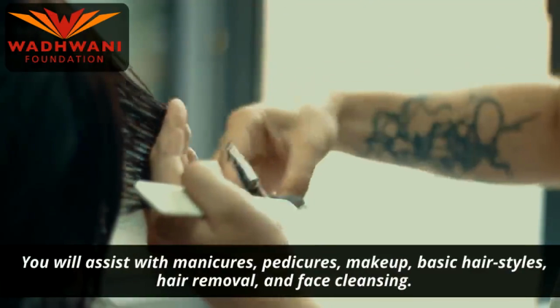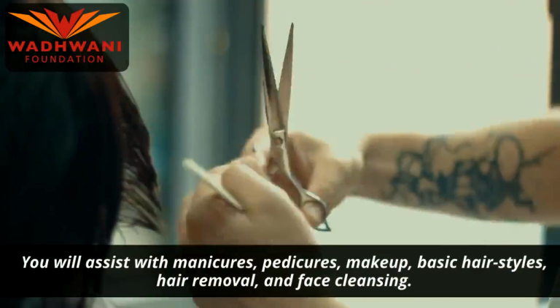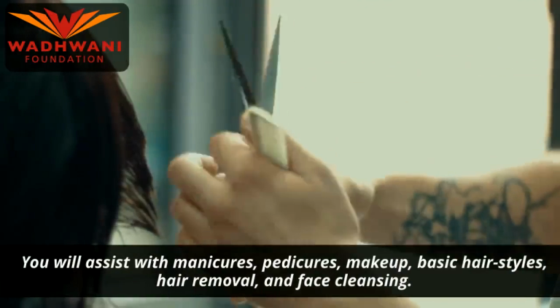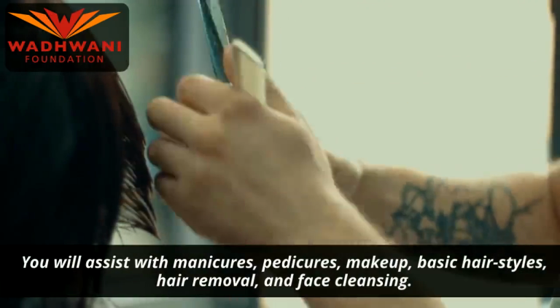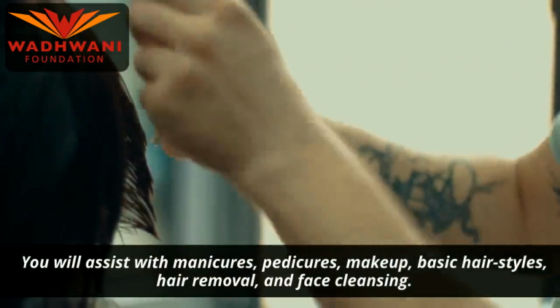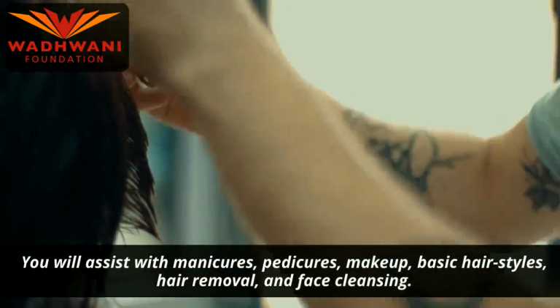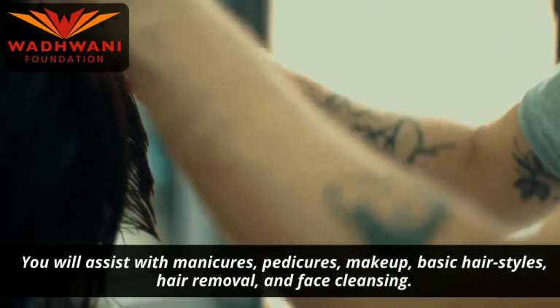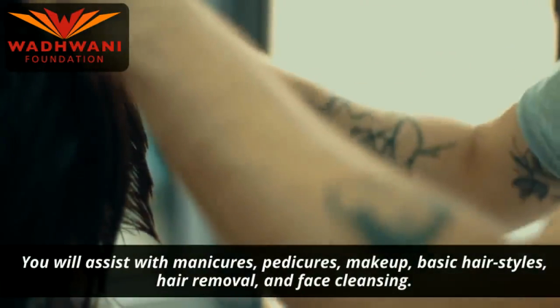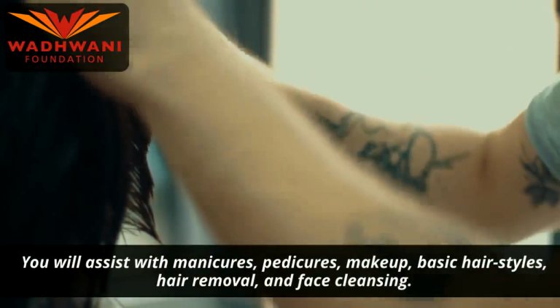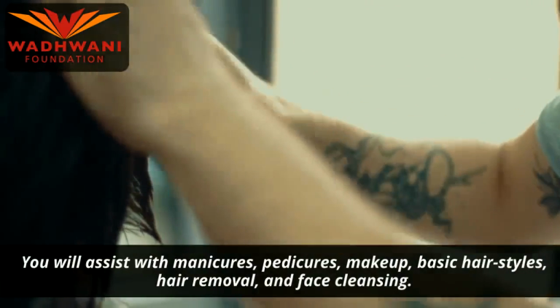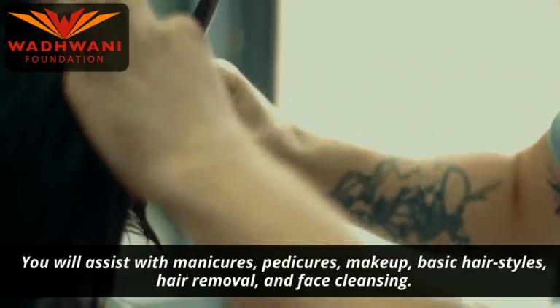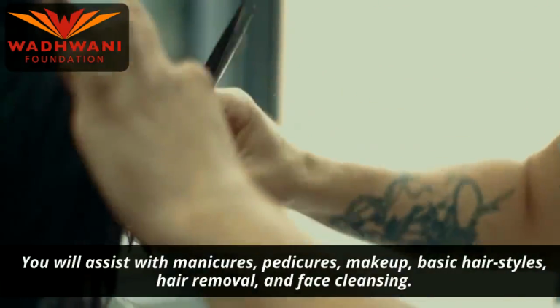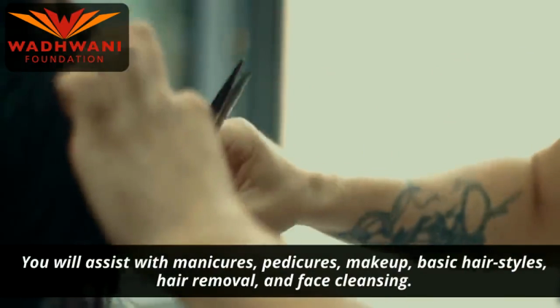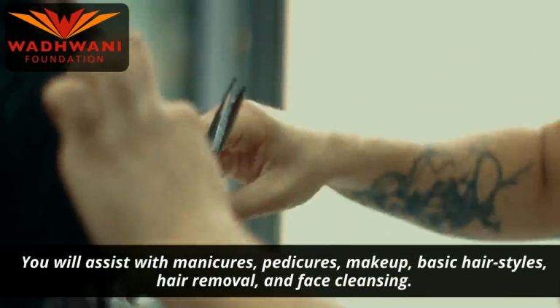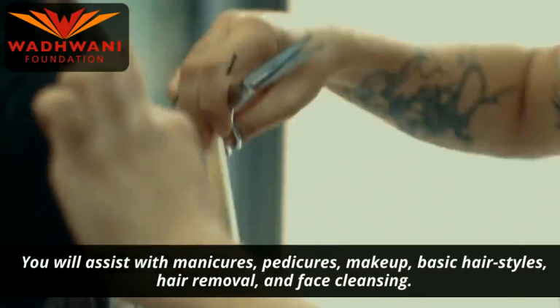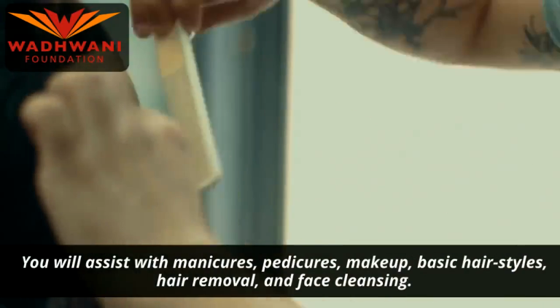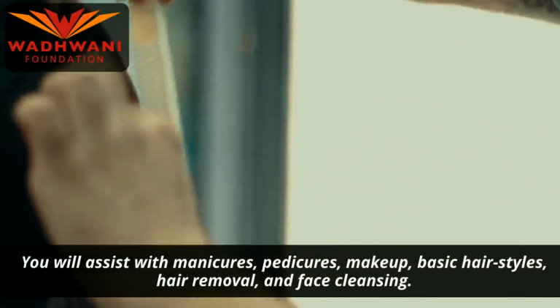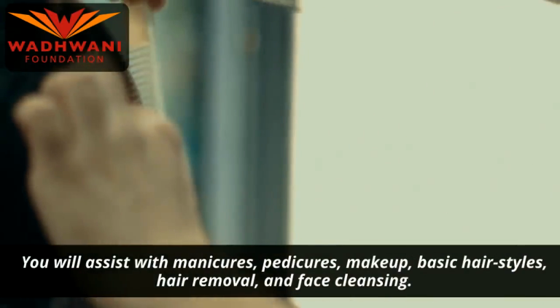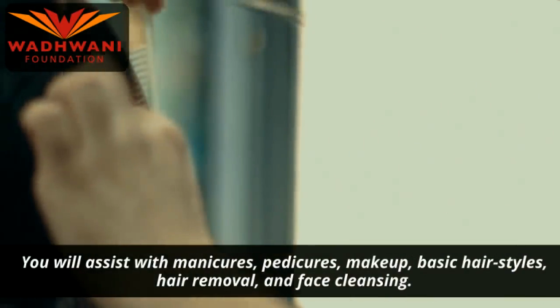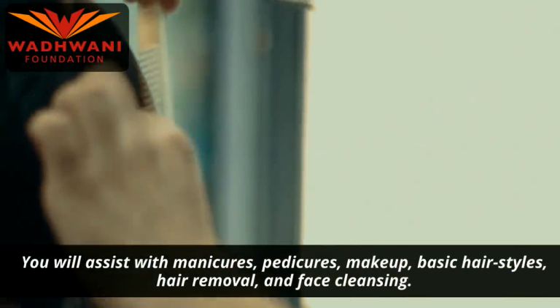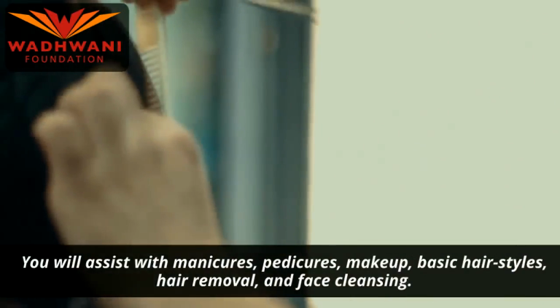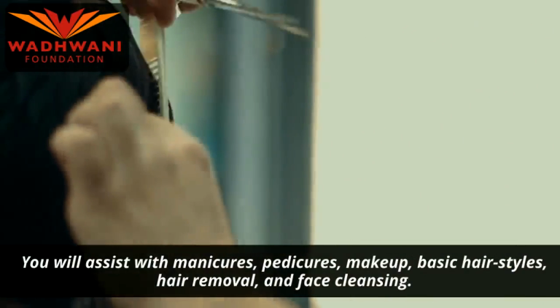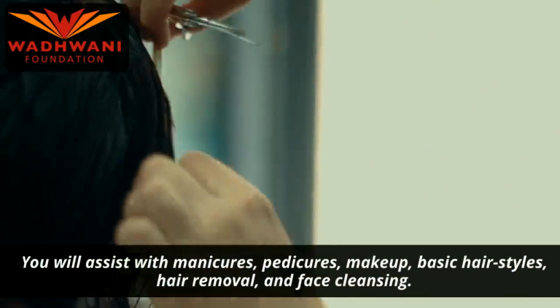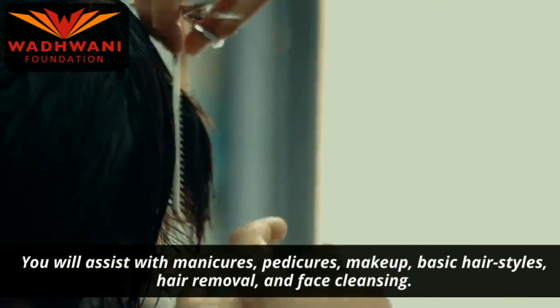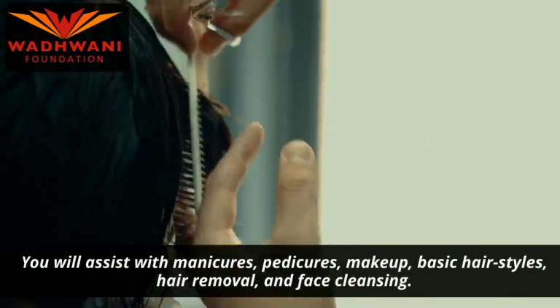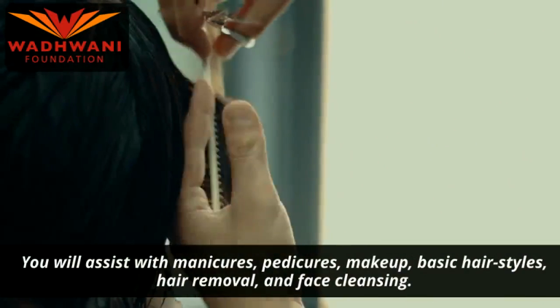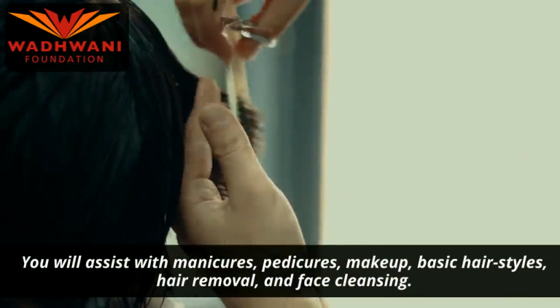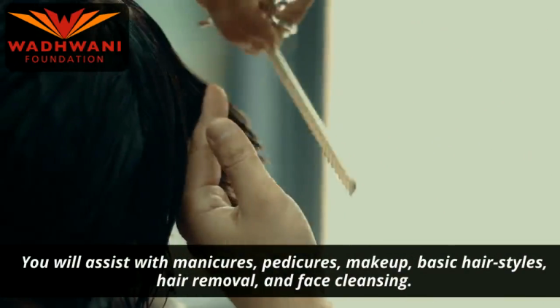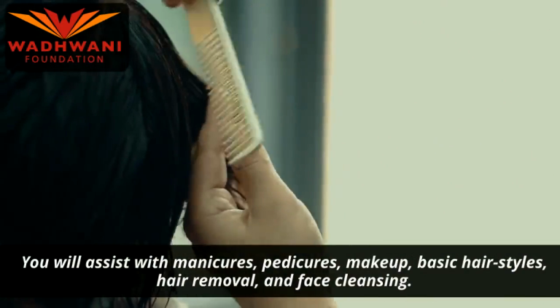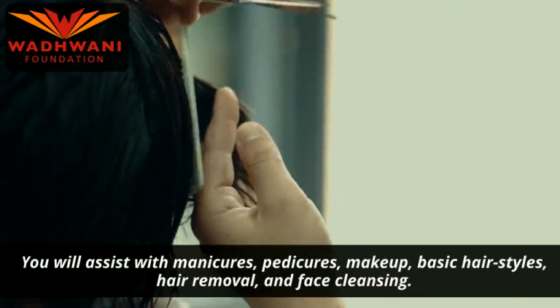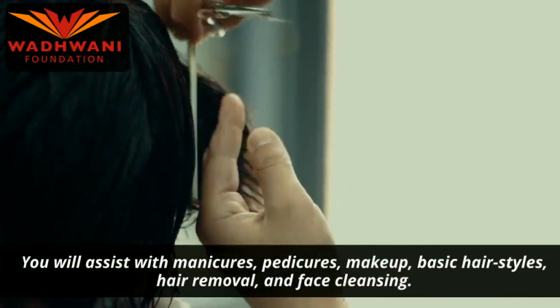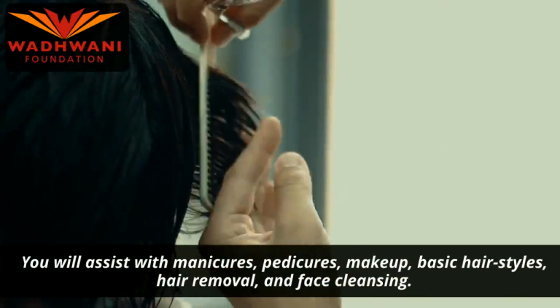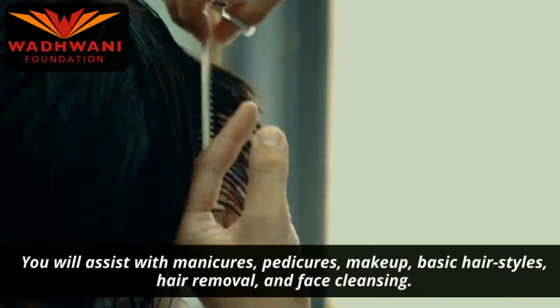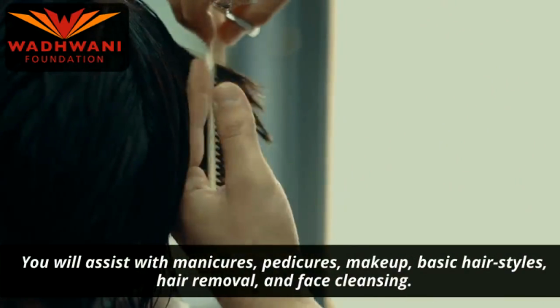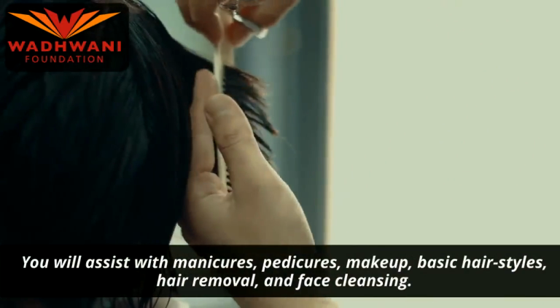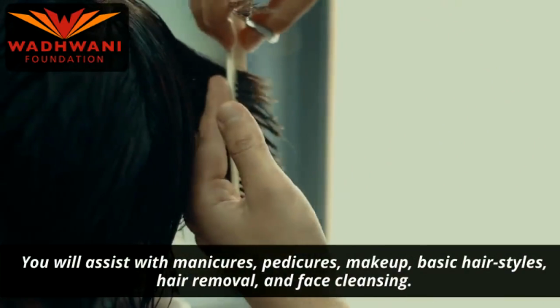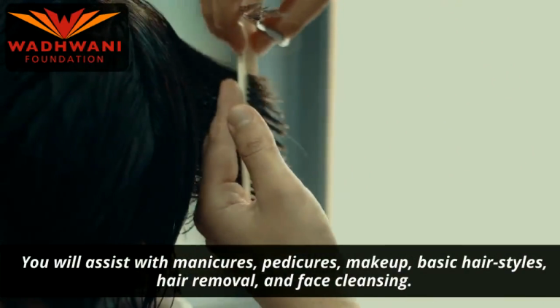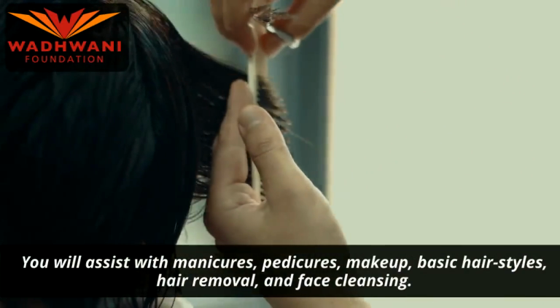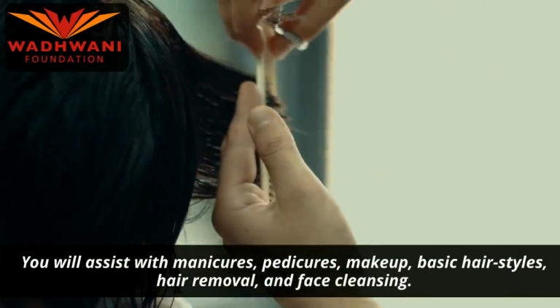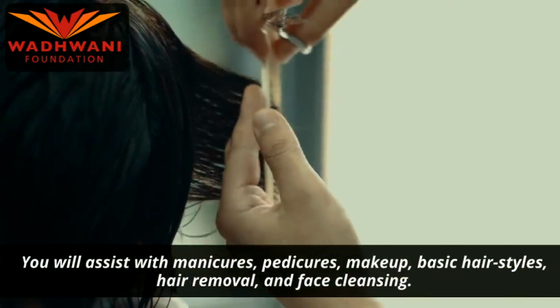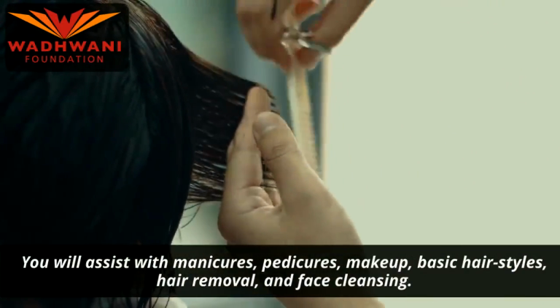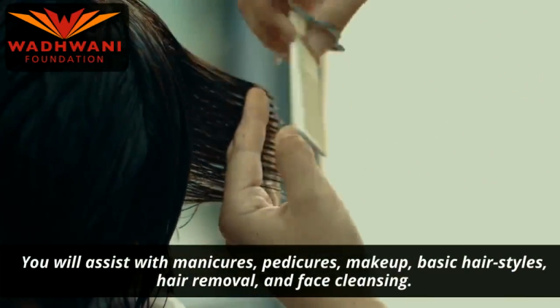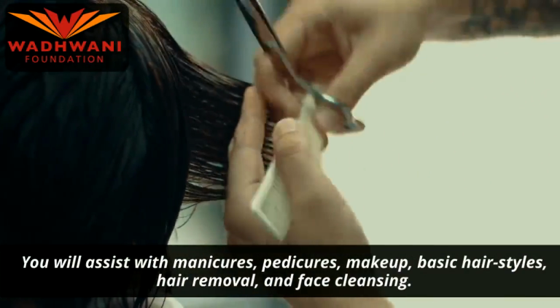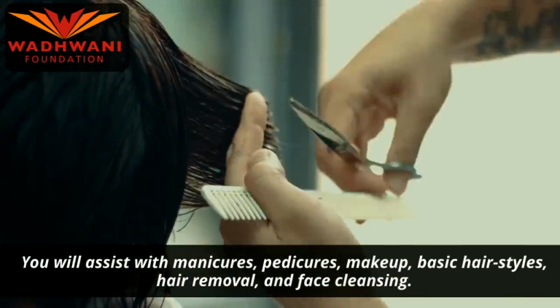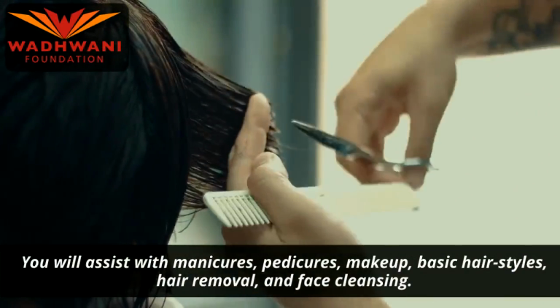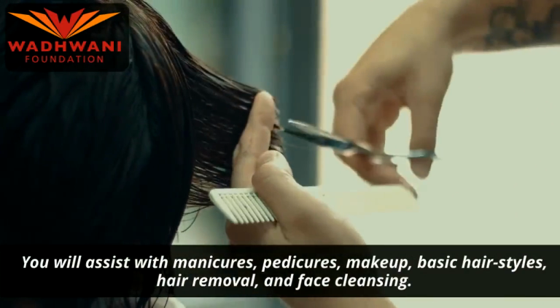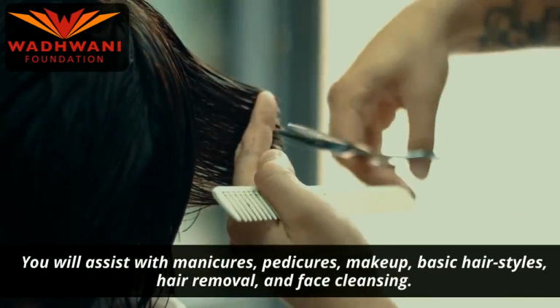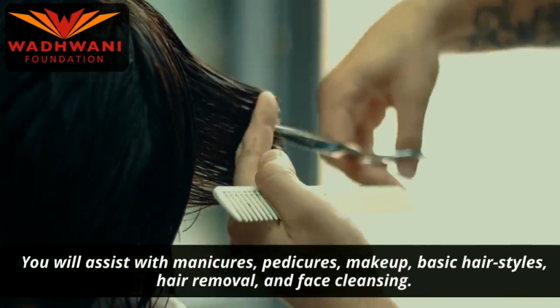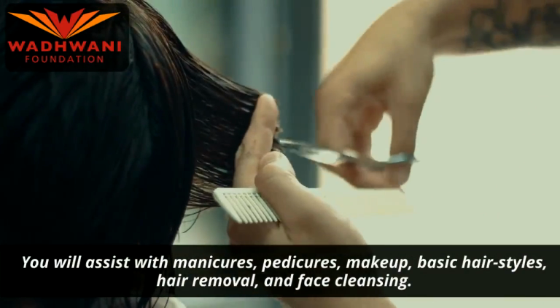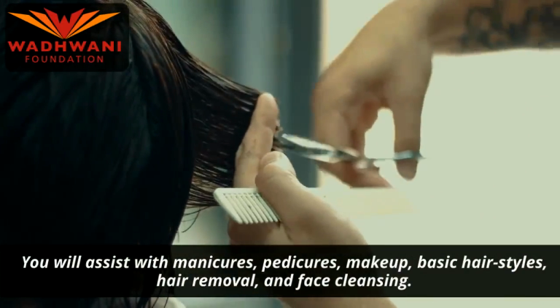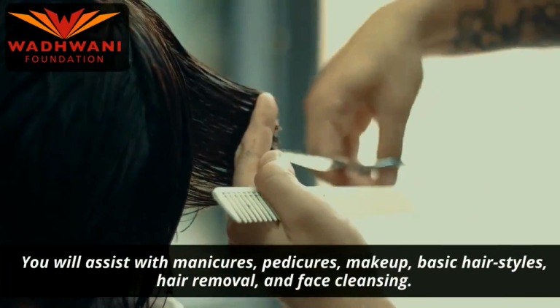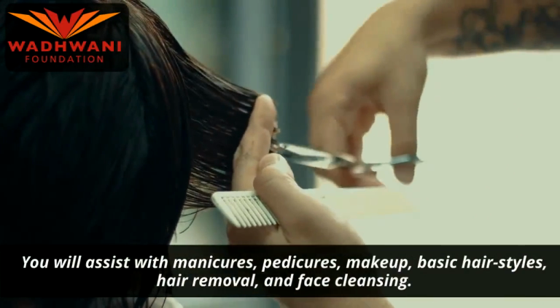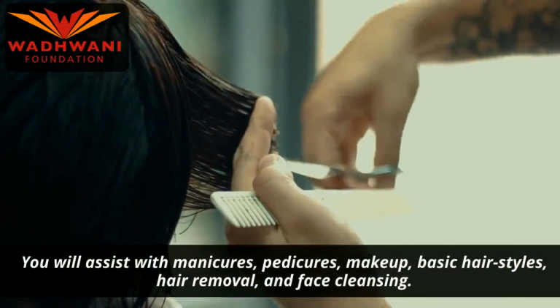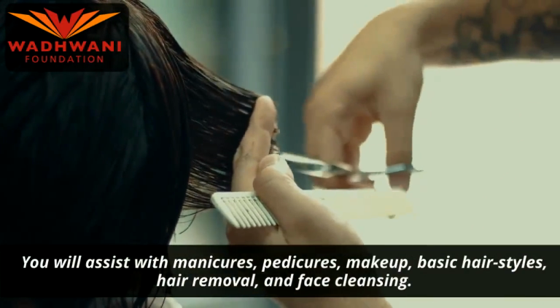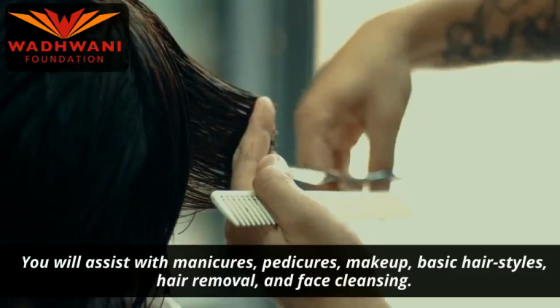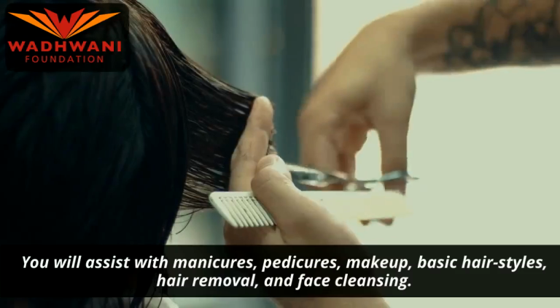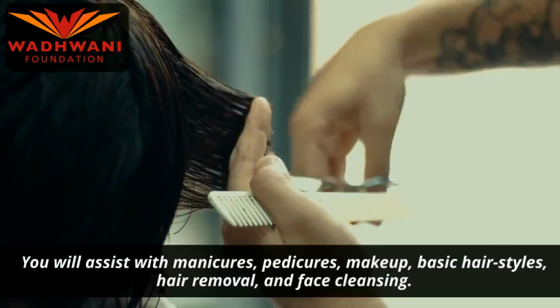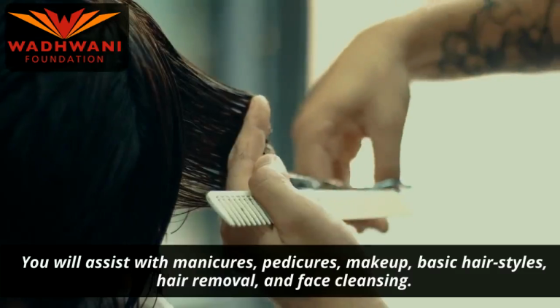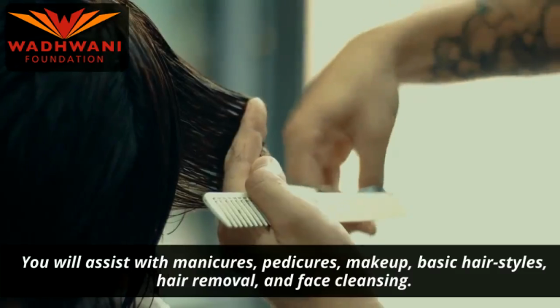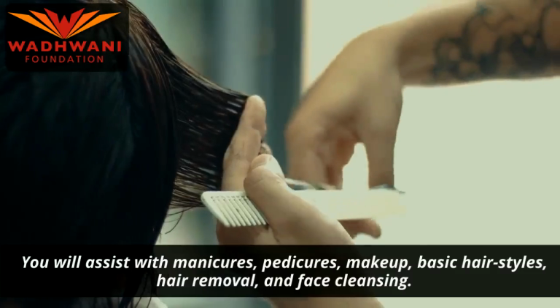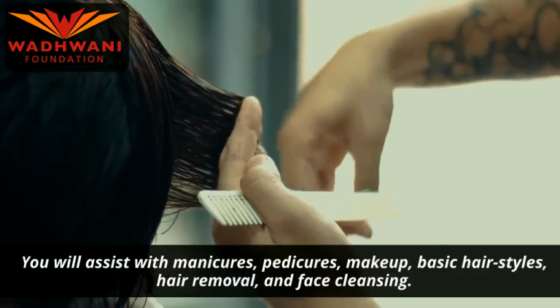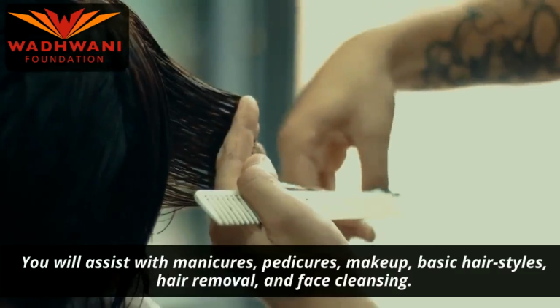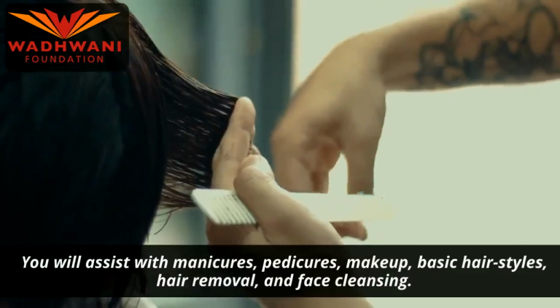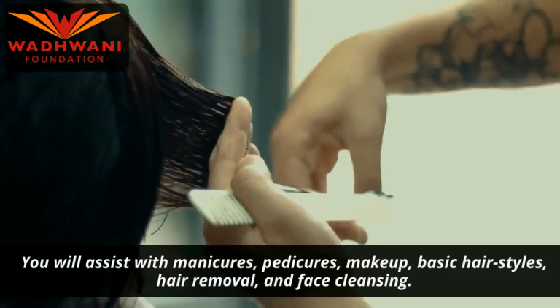You will assist with manicures, pedicures, makeup, basic hairstyles, hair removal, and face cleansing.